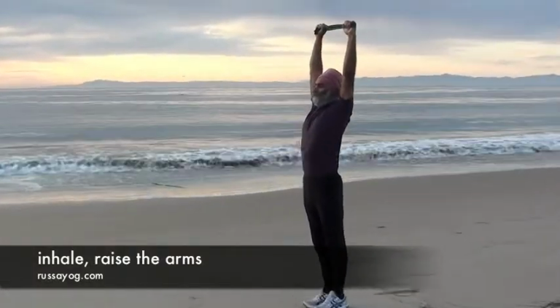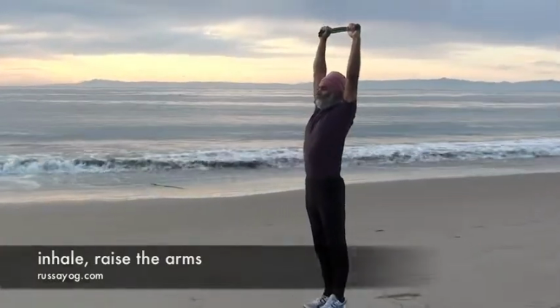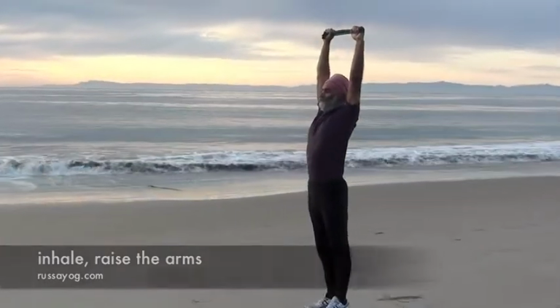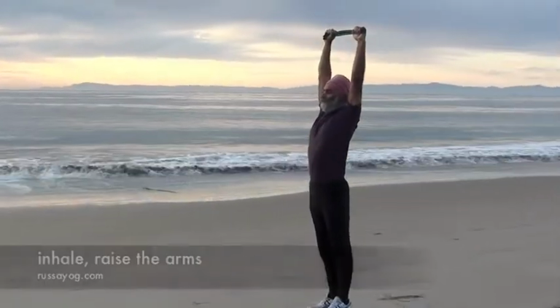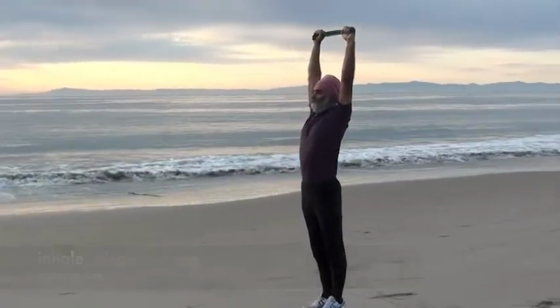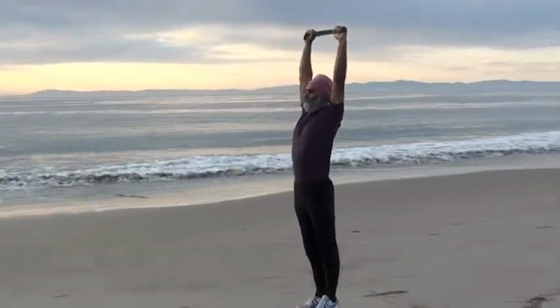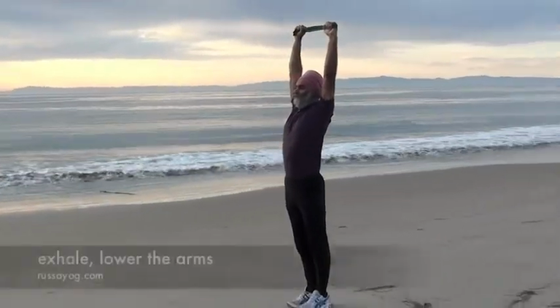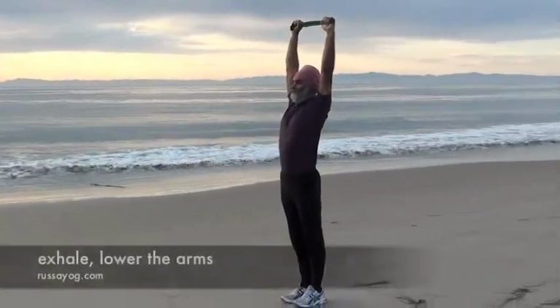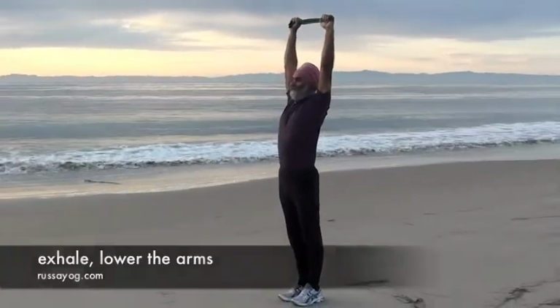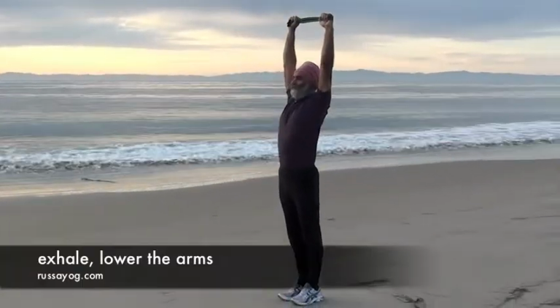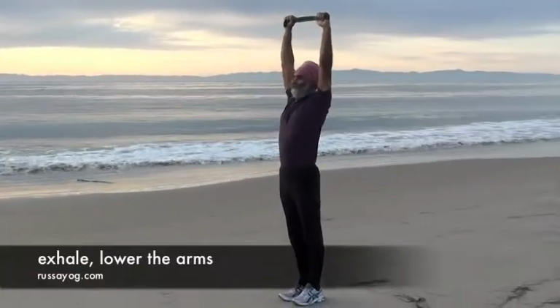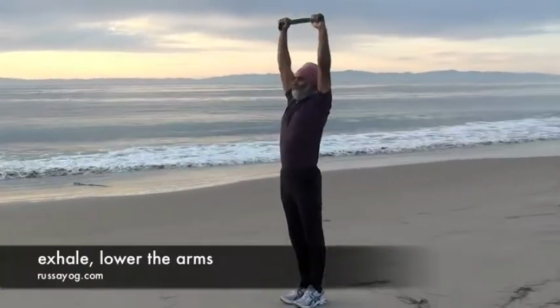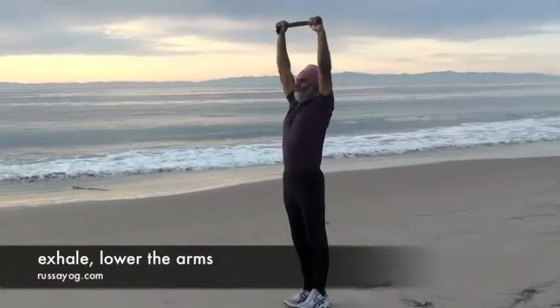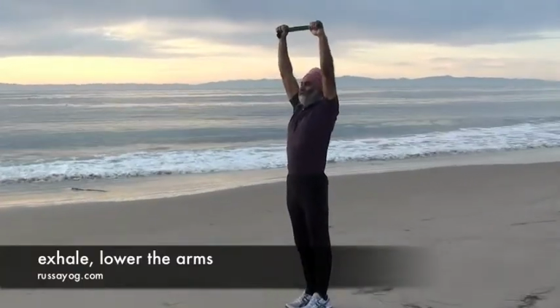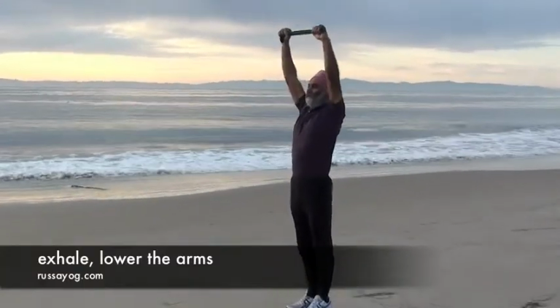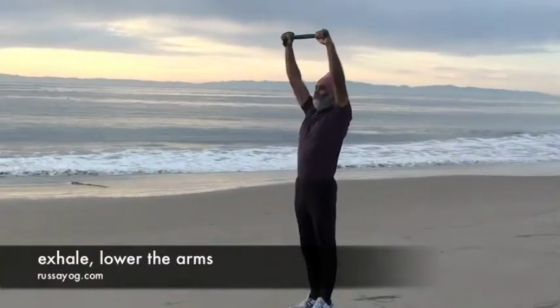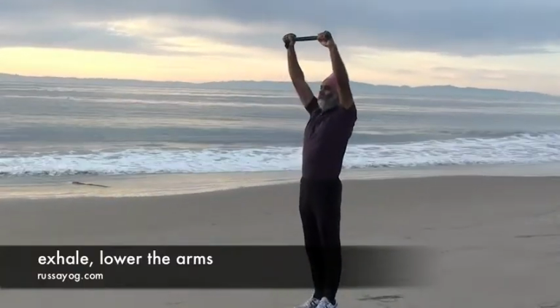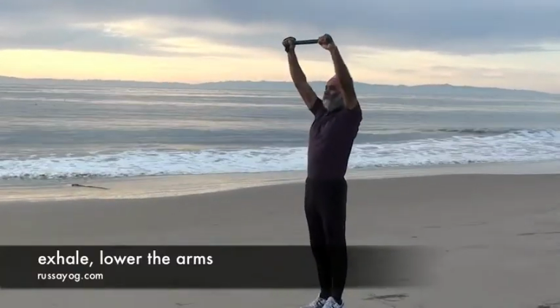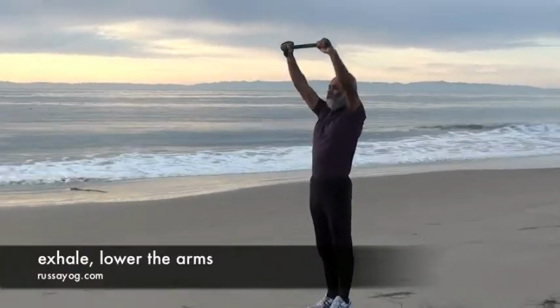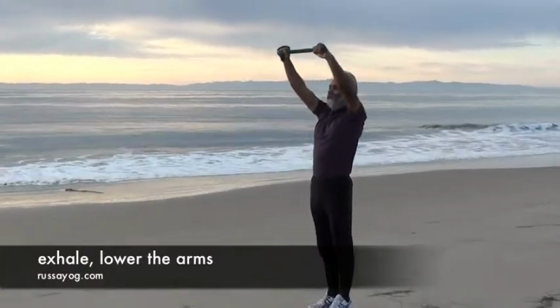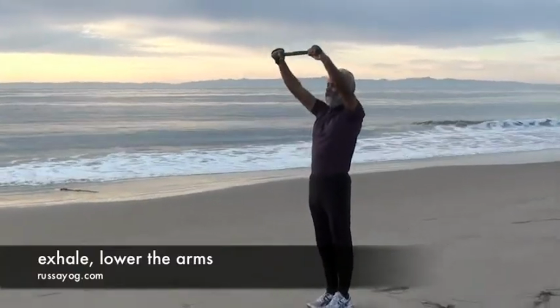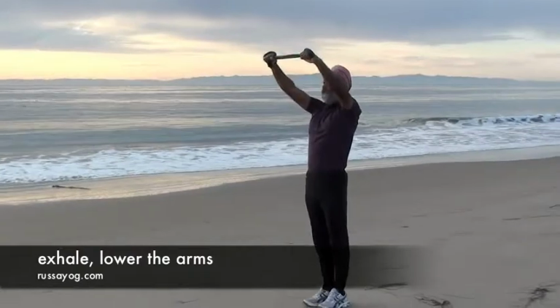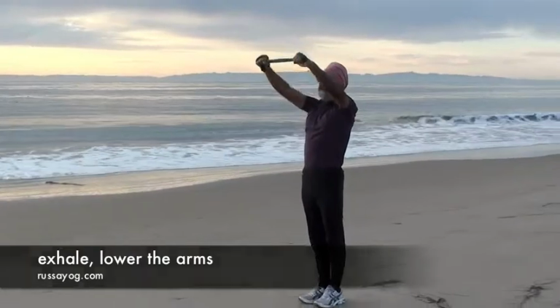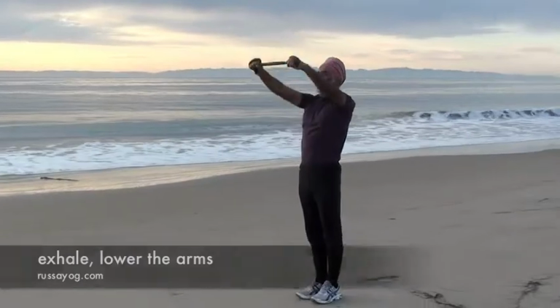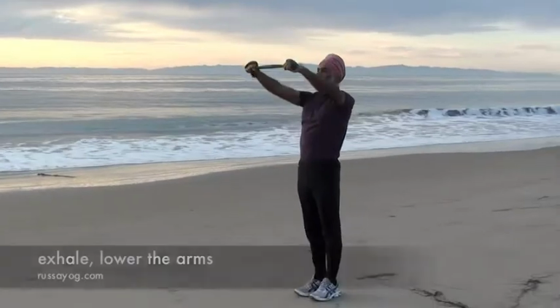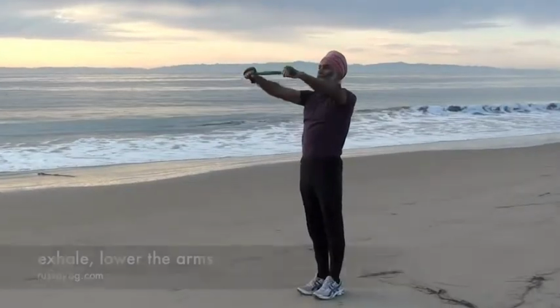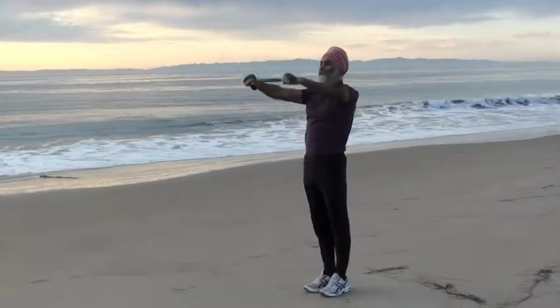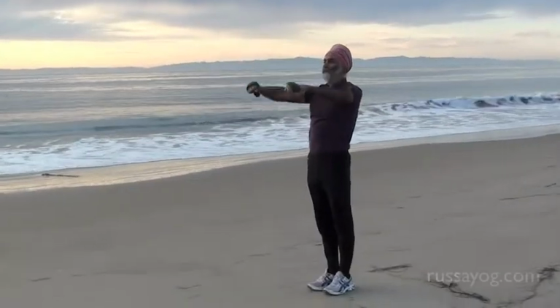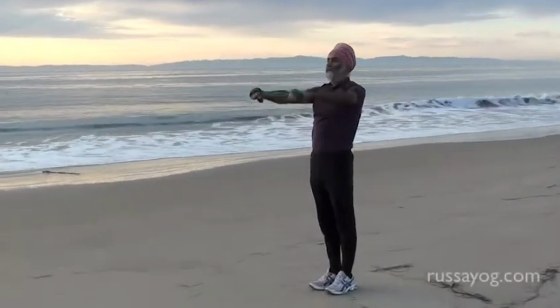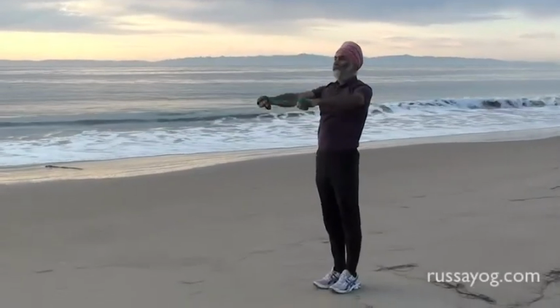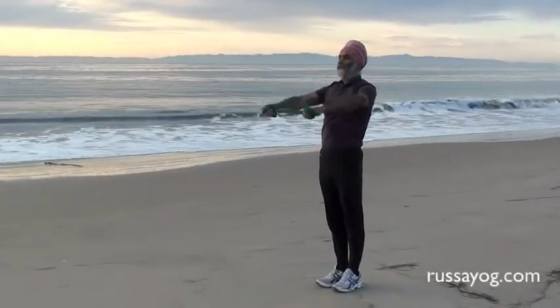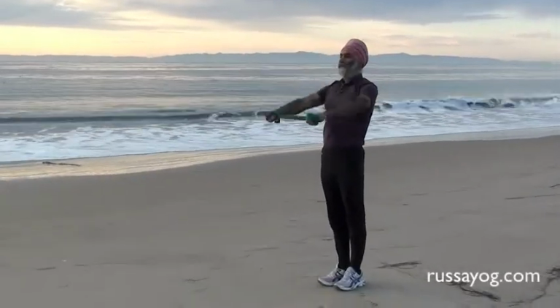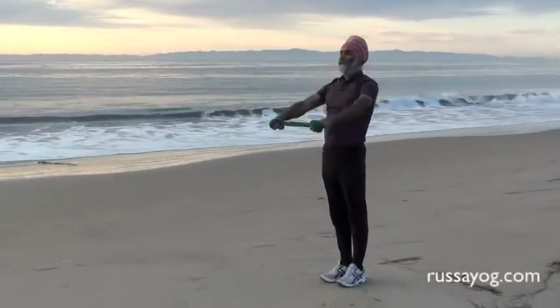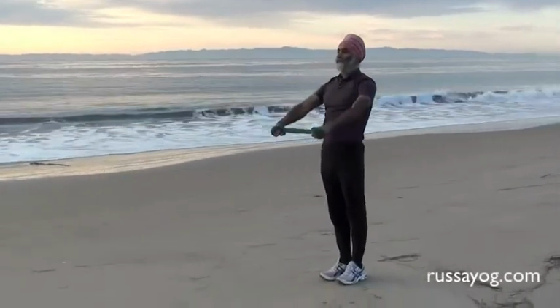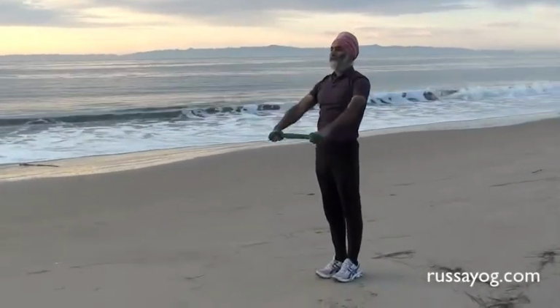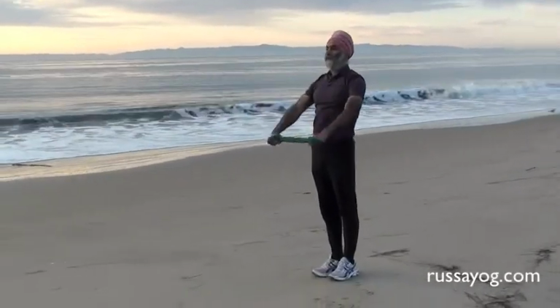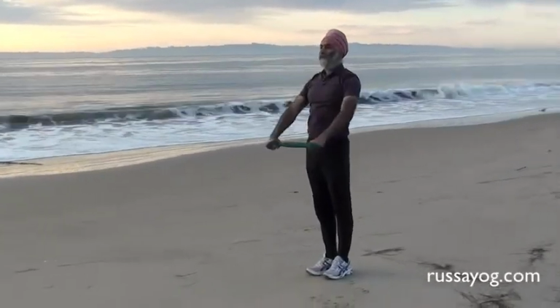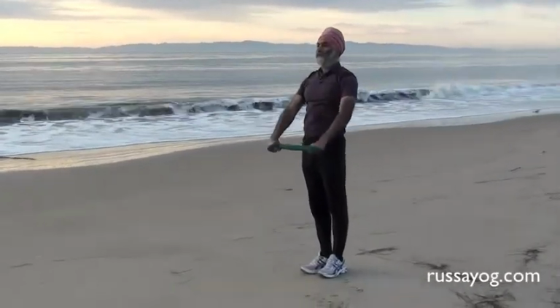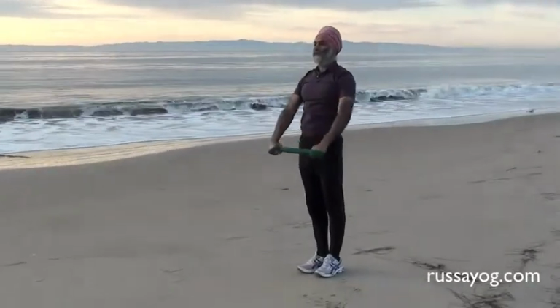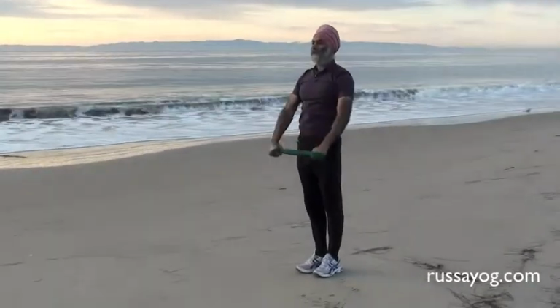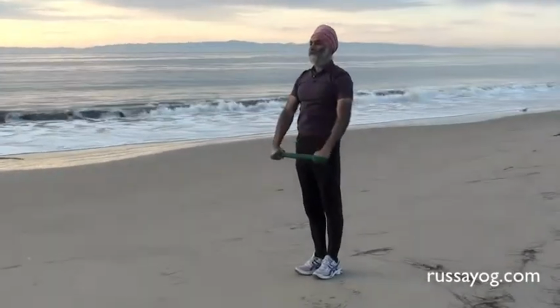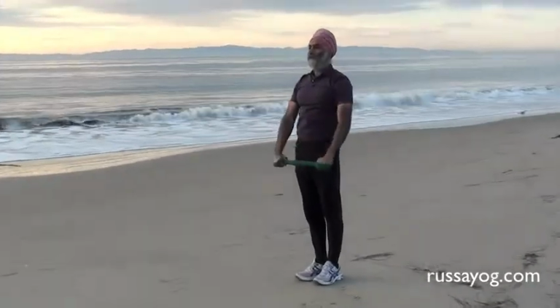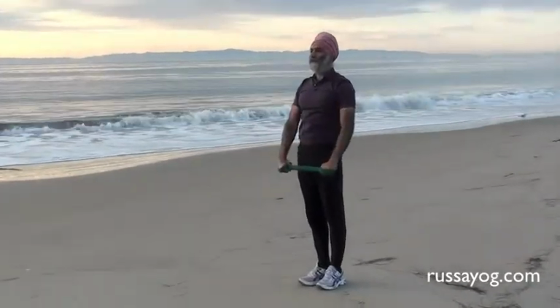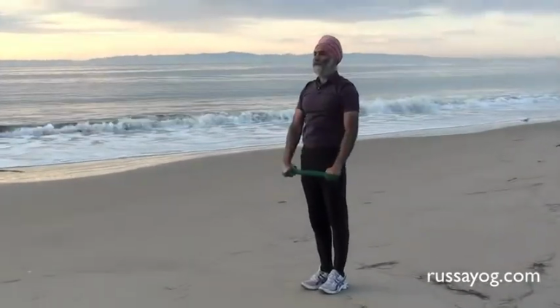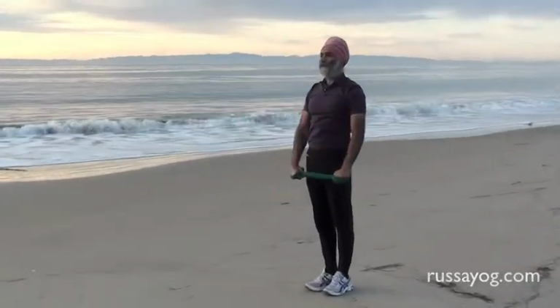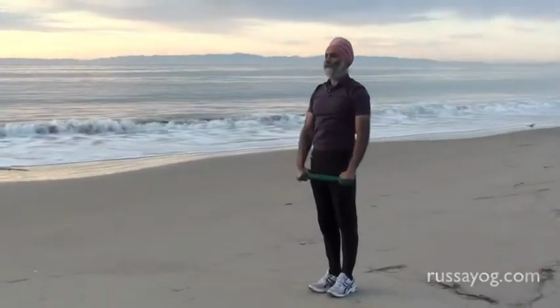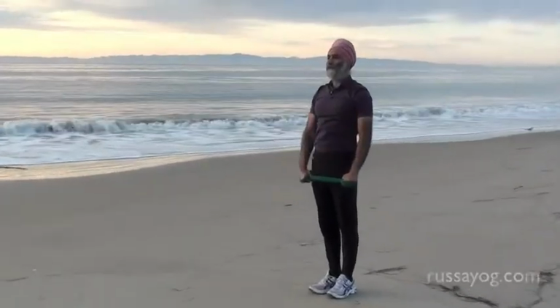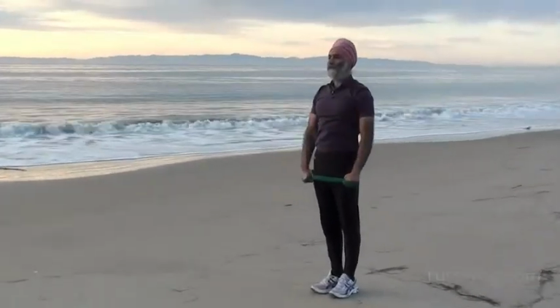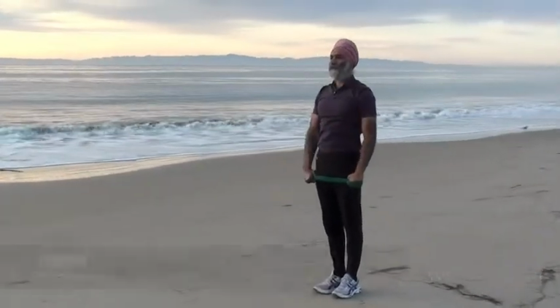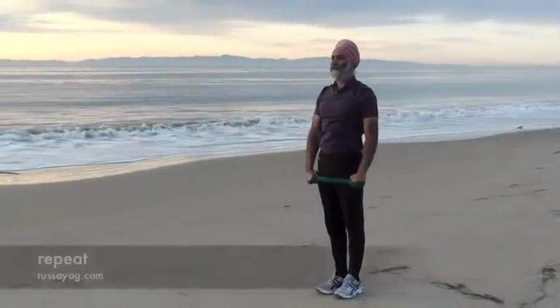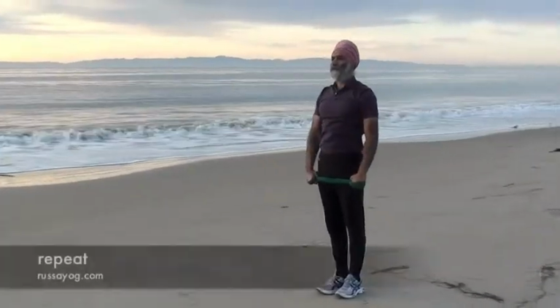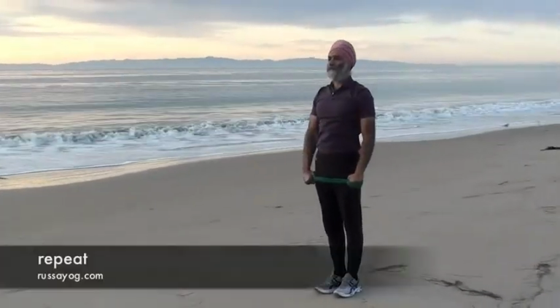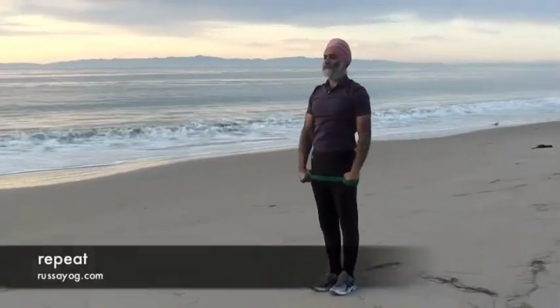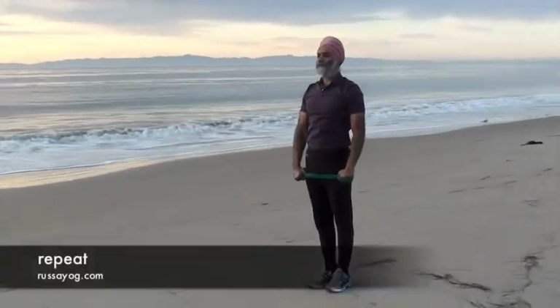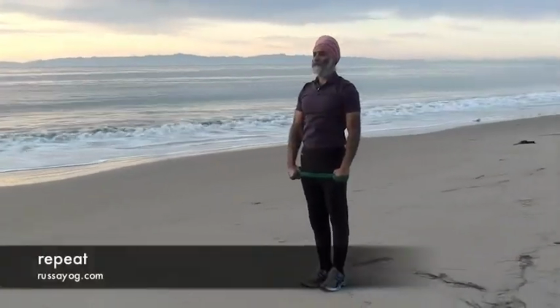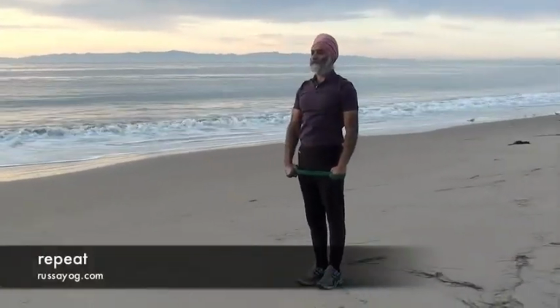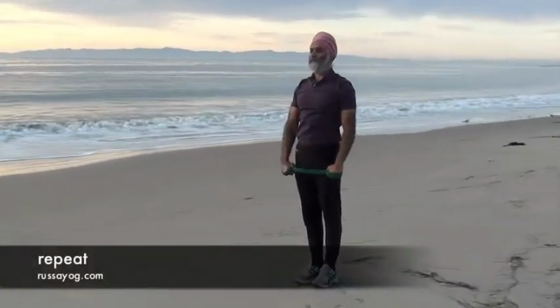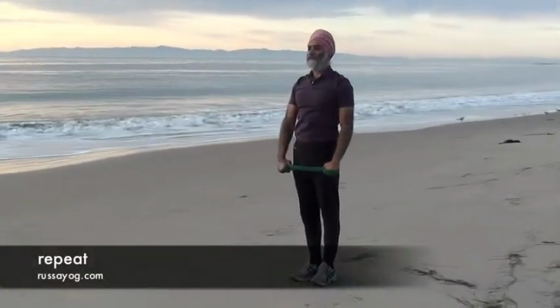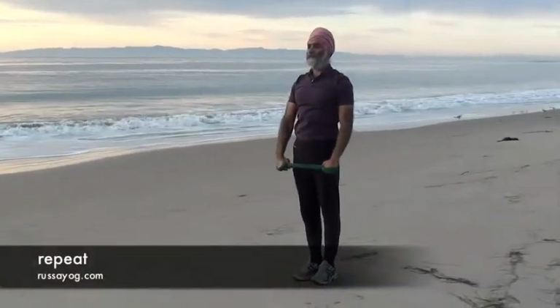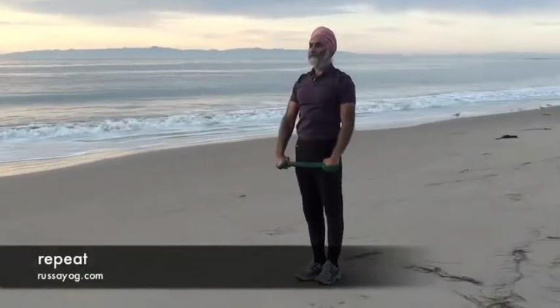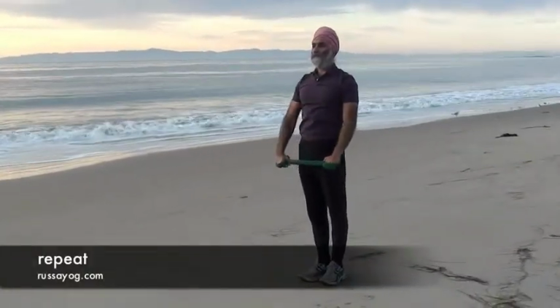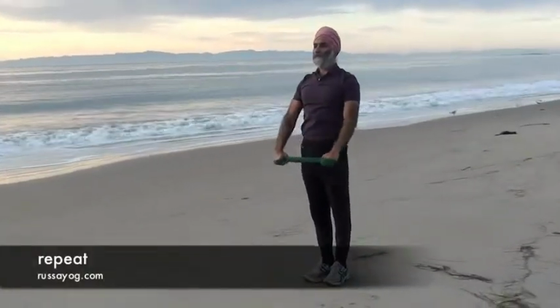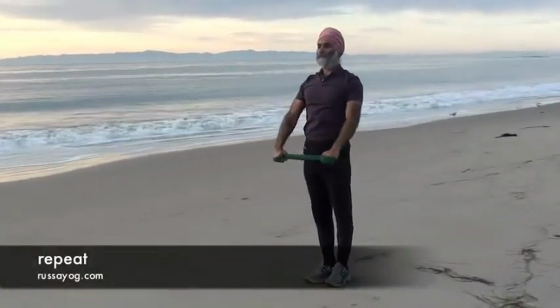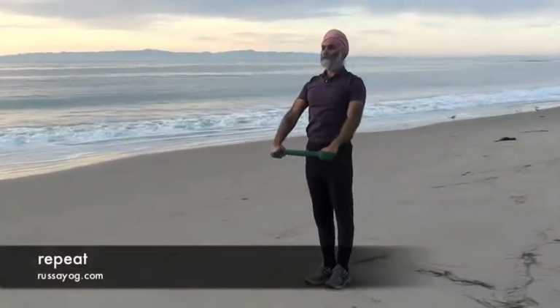Exhale, lowering the arms back to the starting position. Repeat three more times.